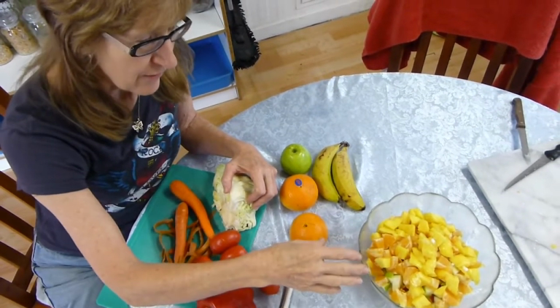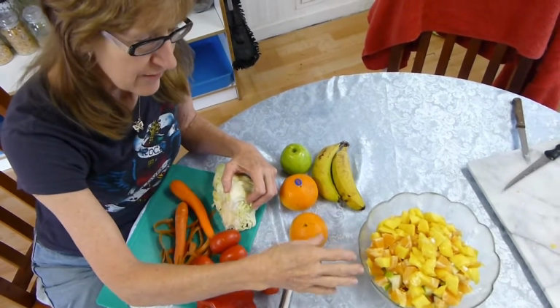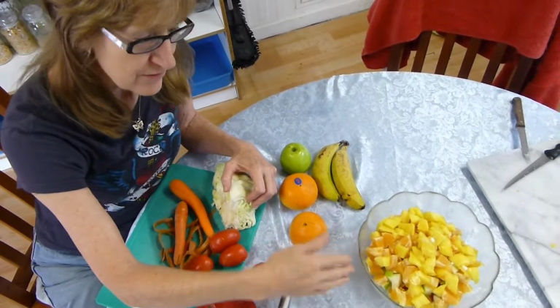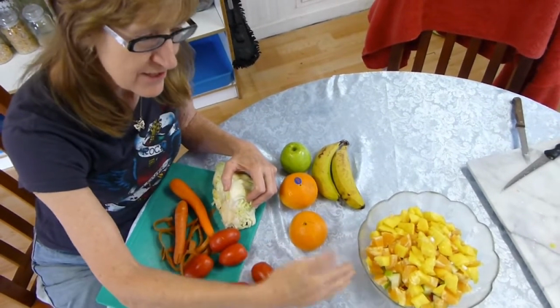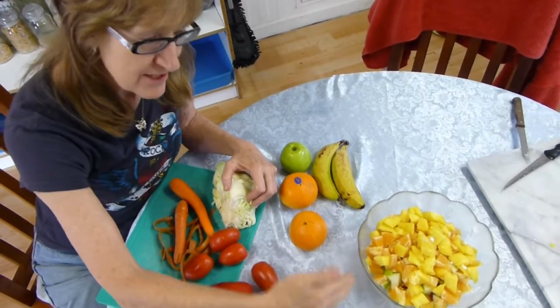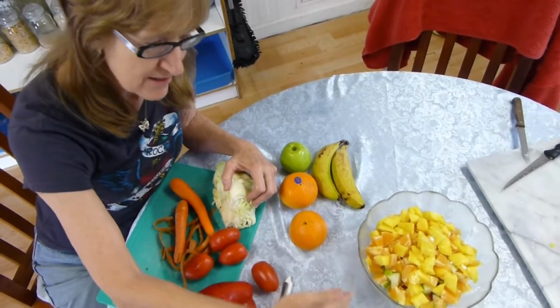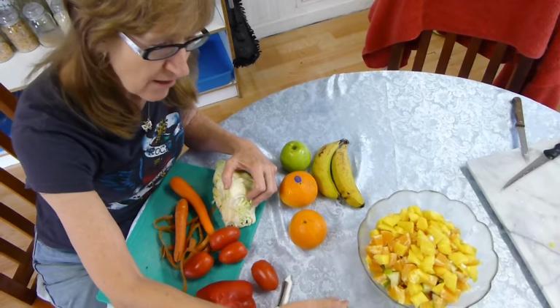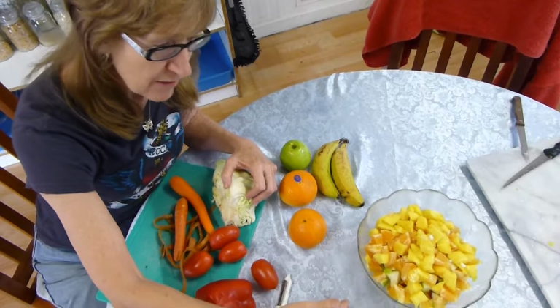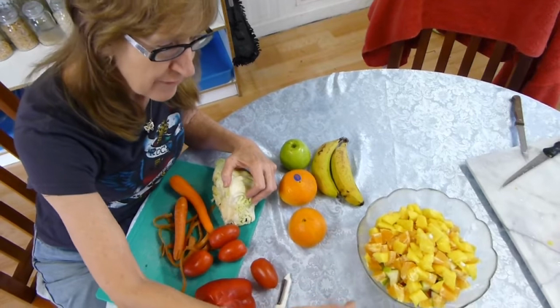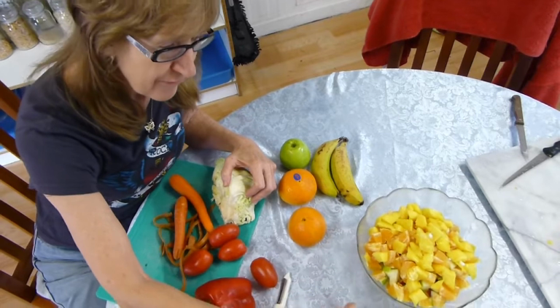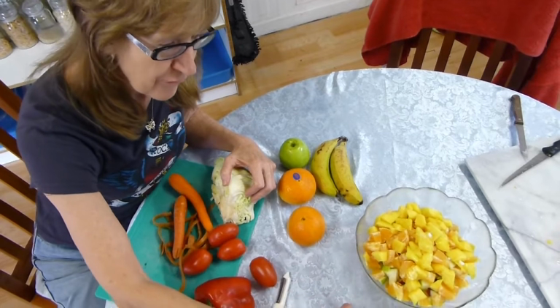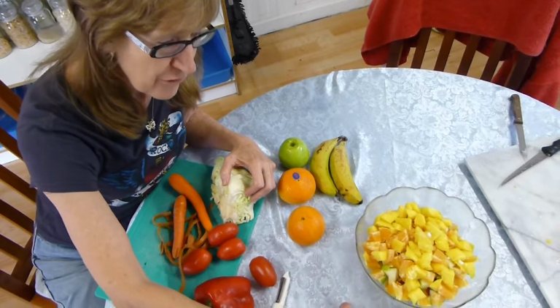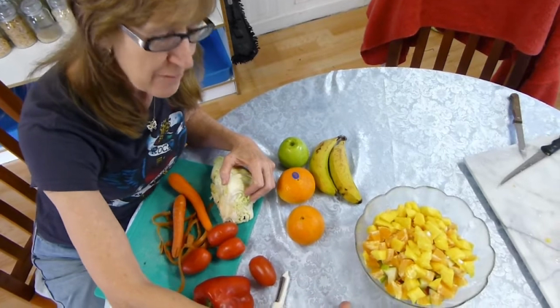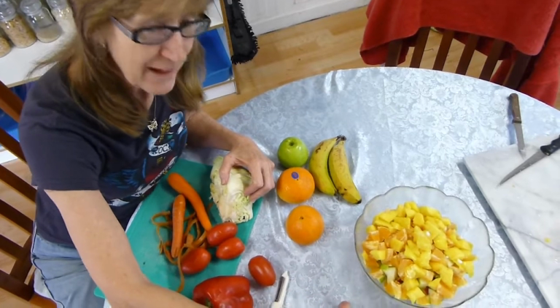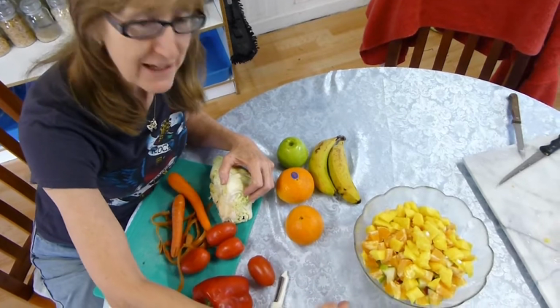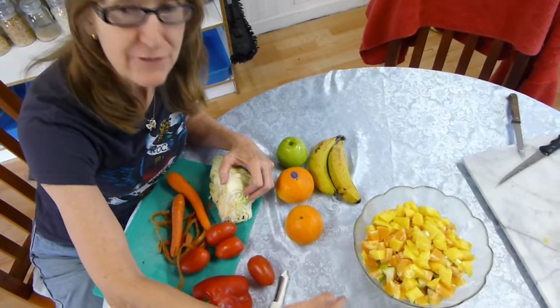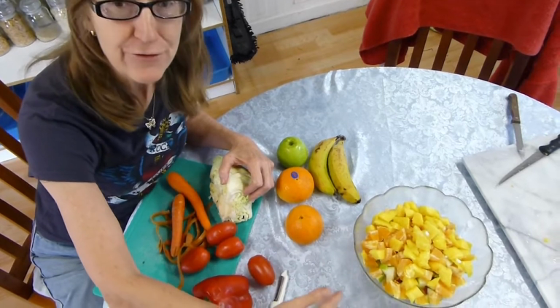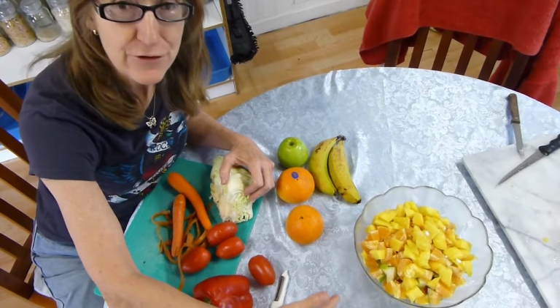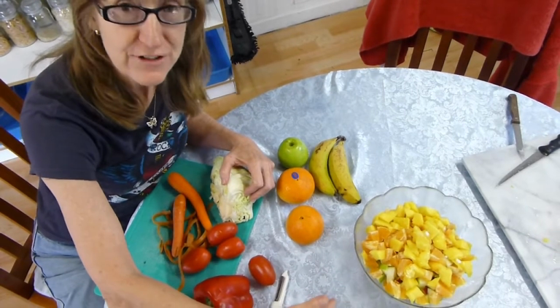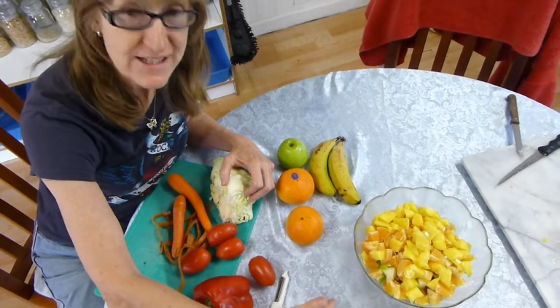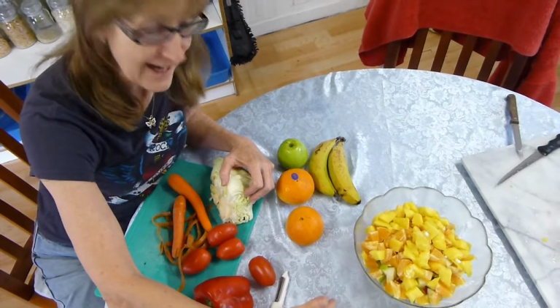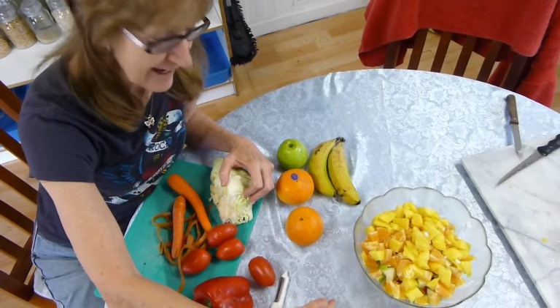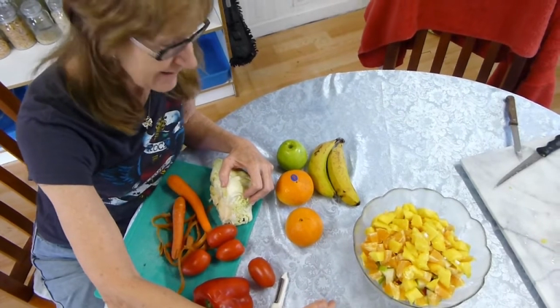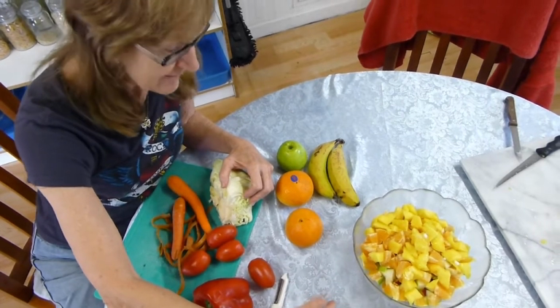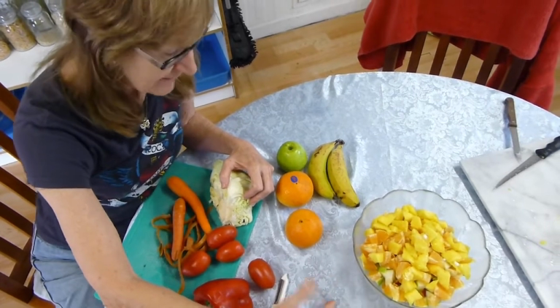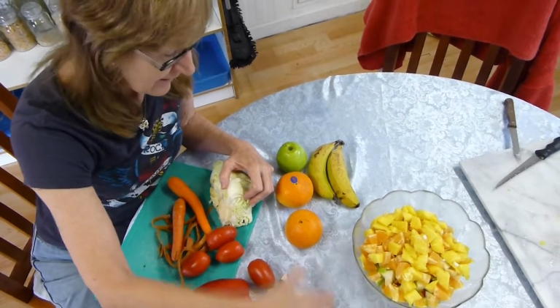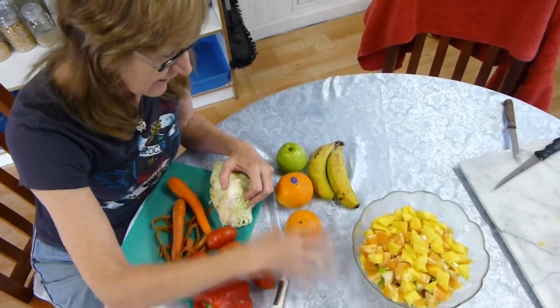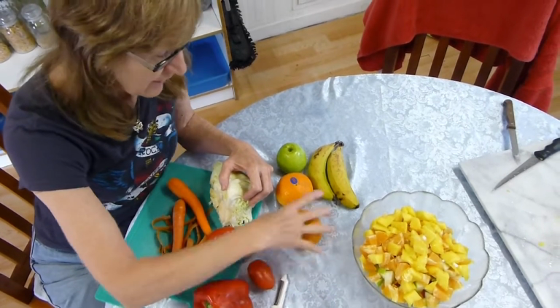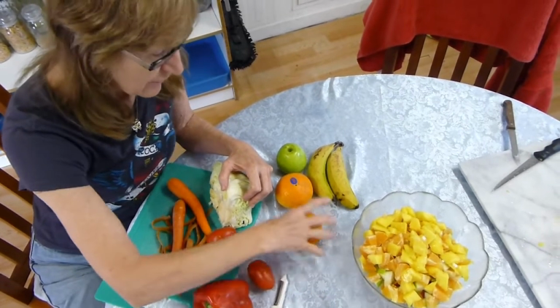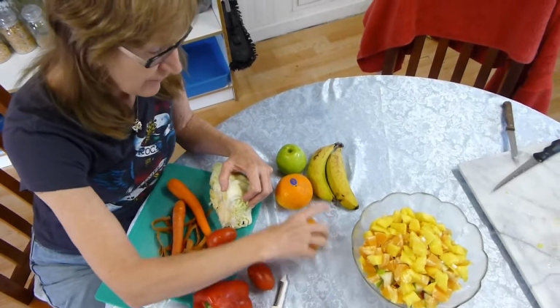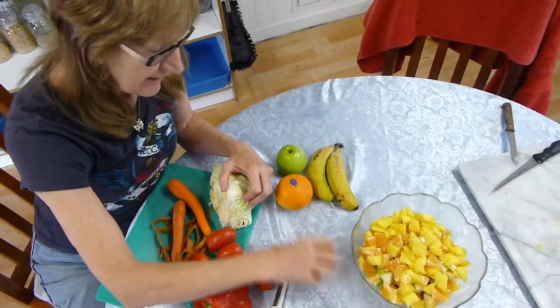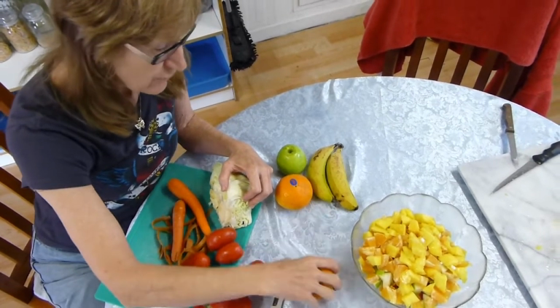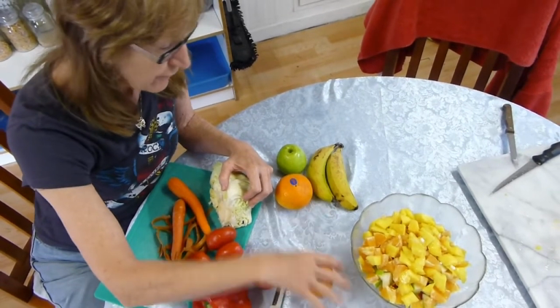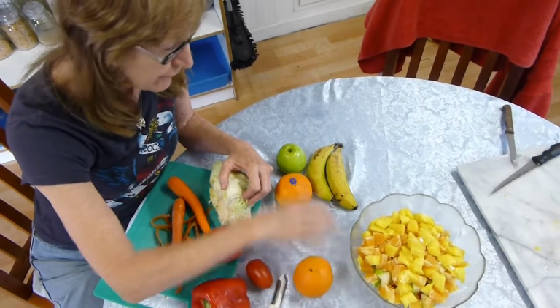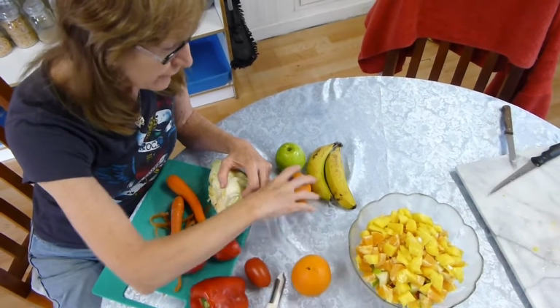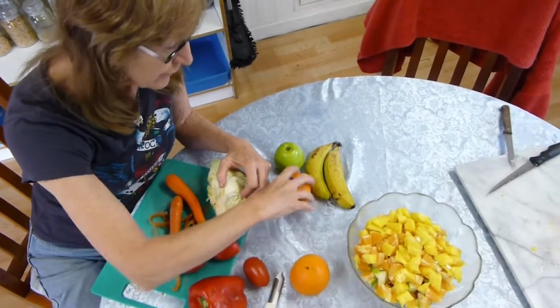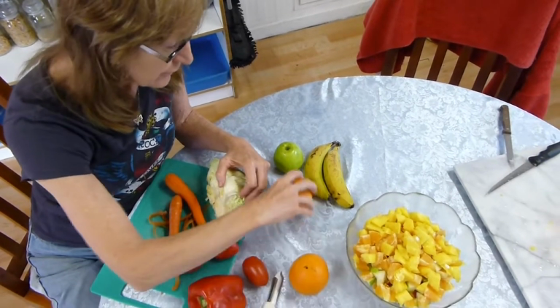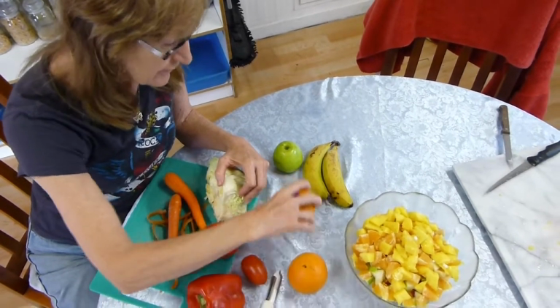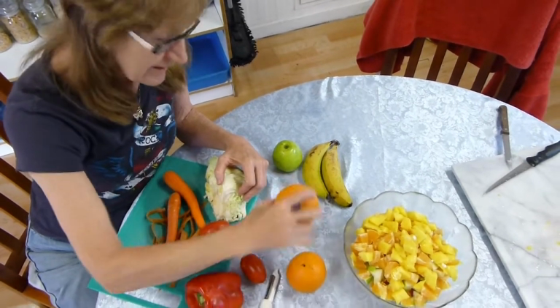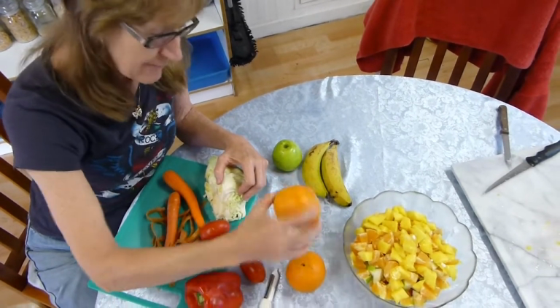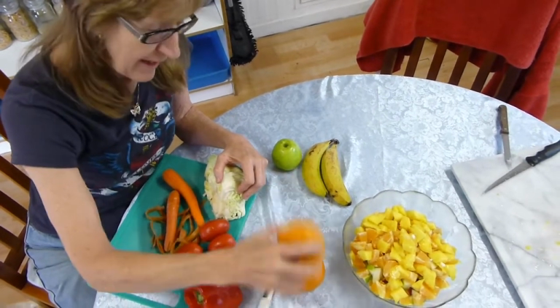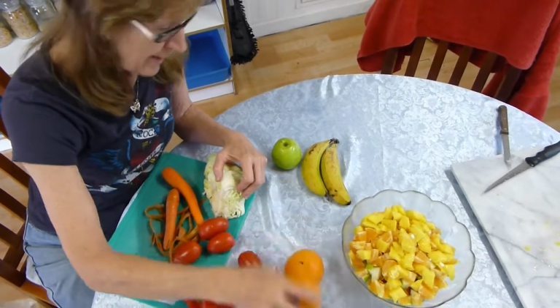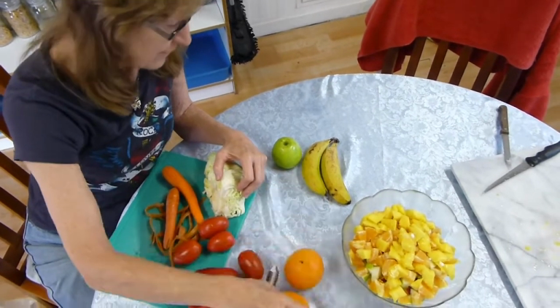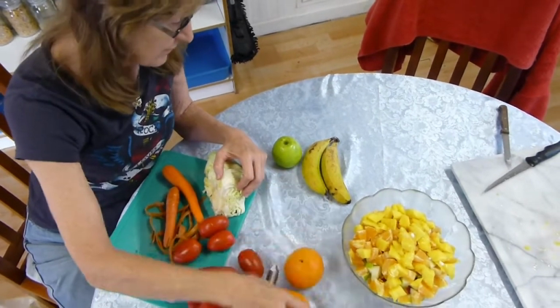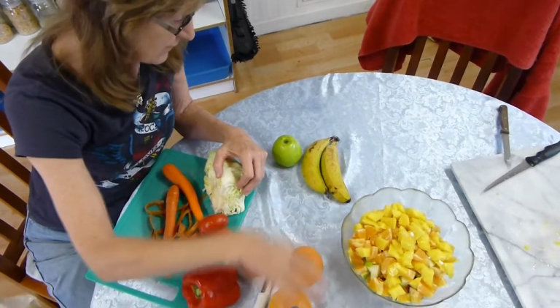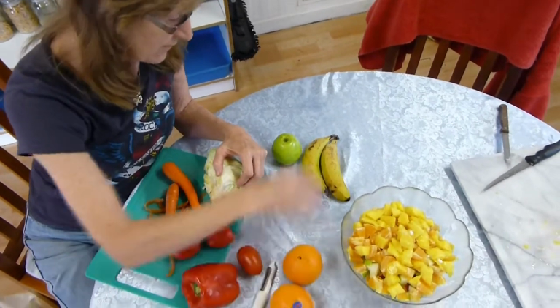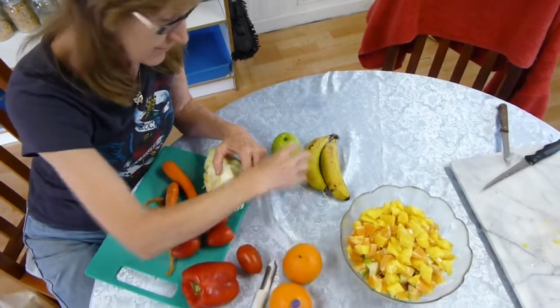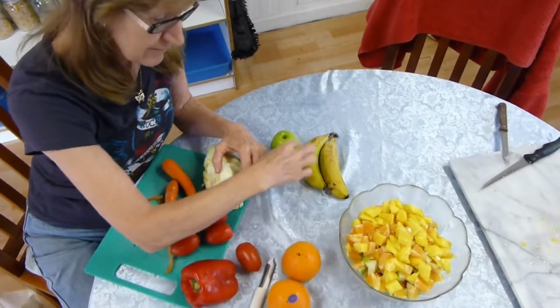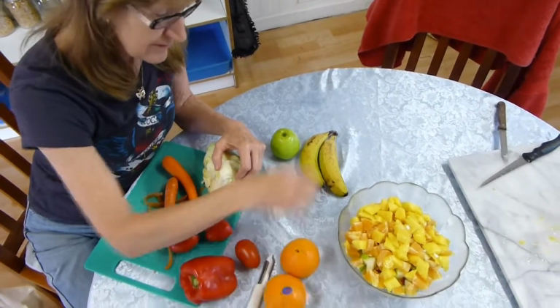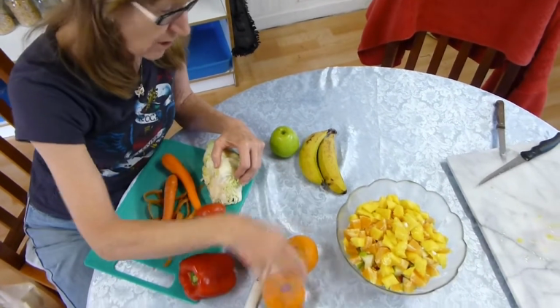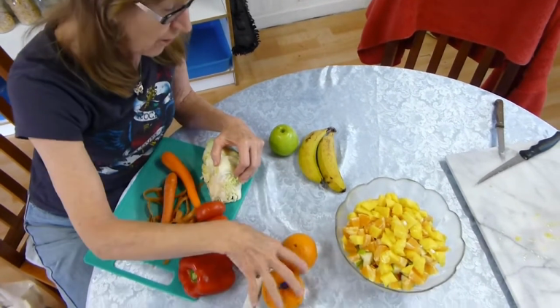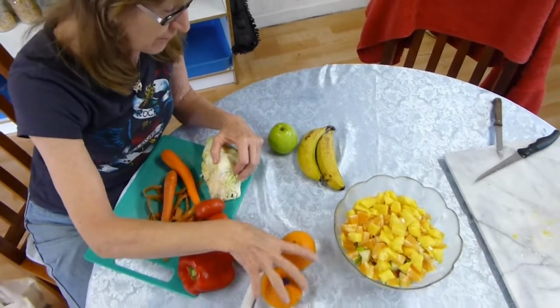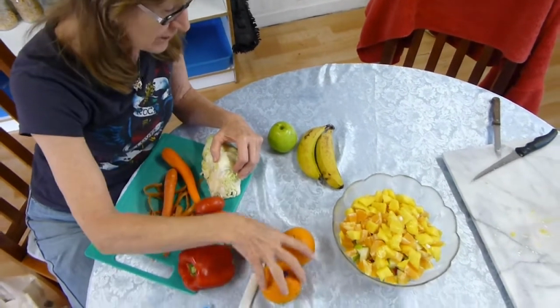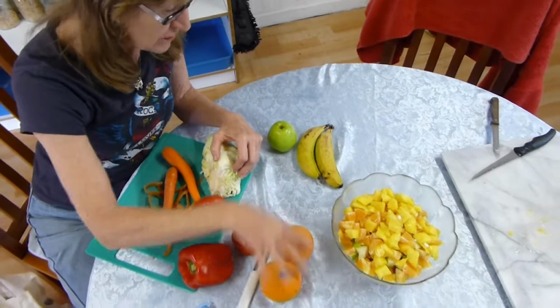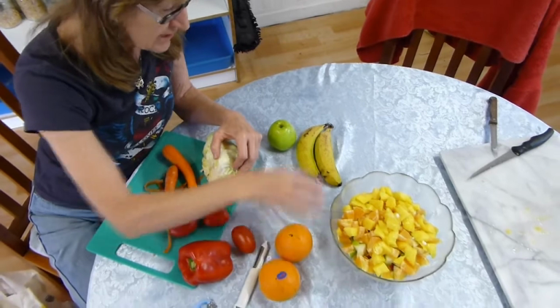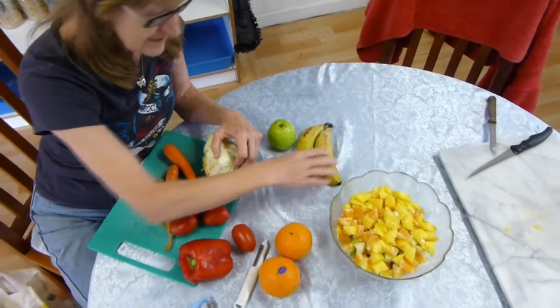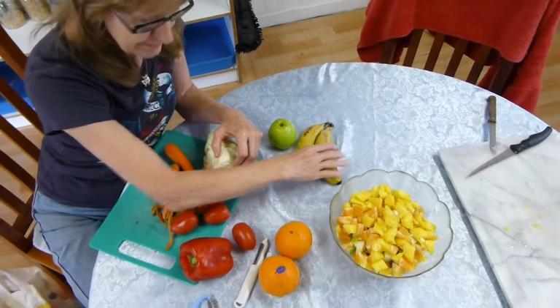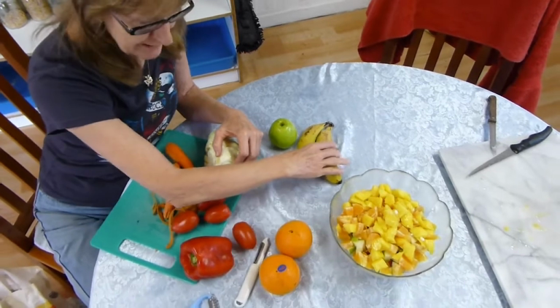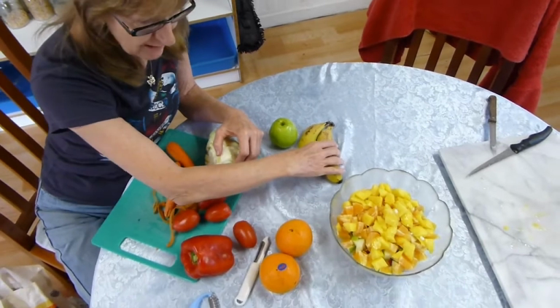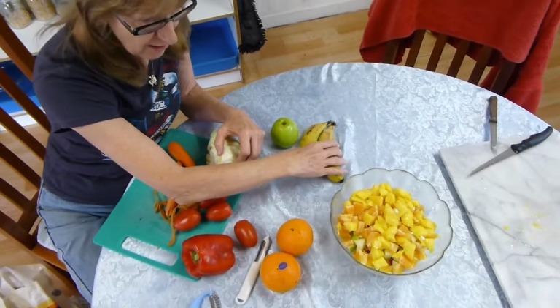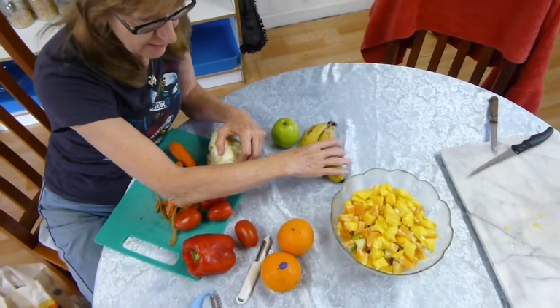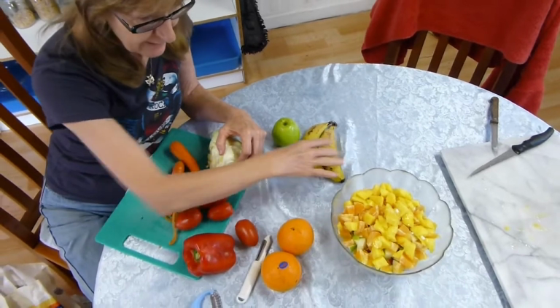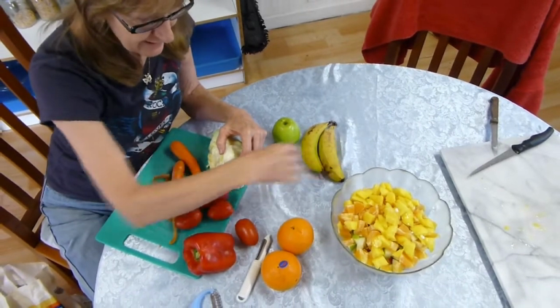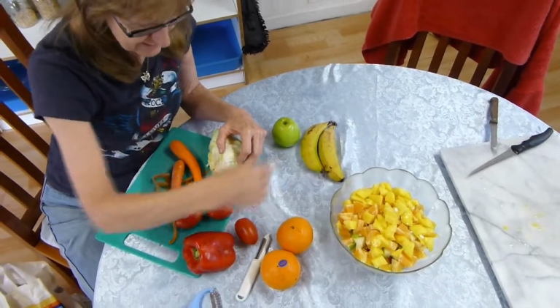To start, before you make a fruit salad, you get your fruit — apples, oranges, bananas.